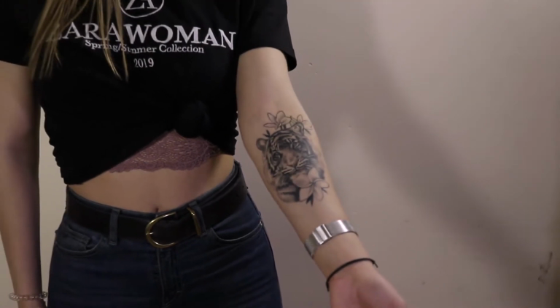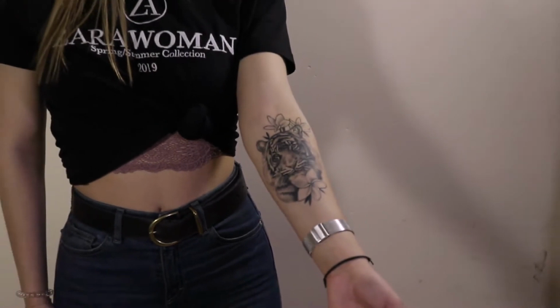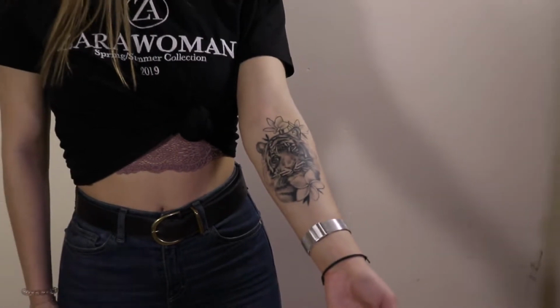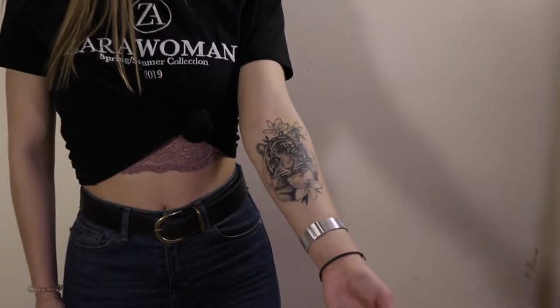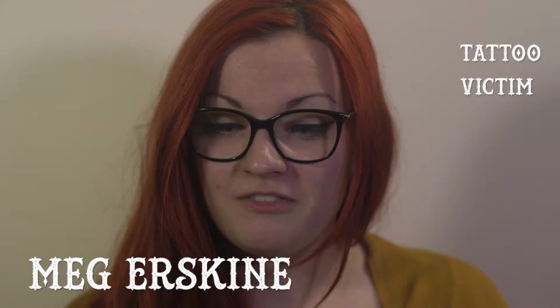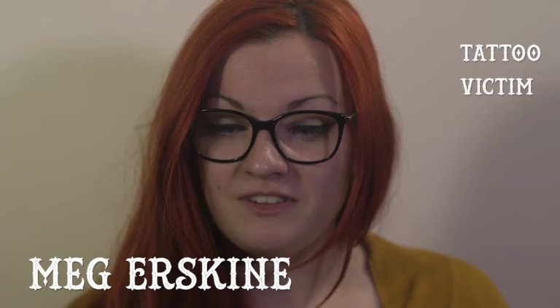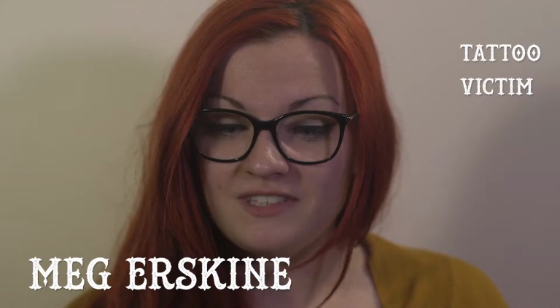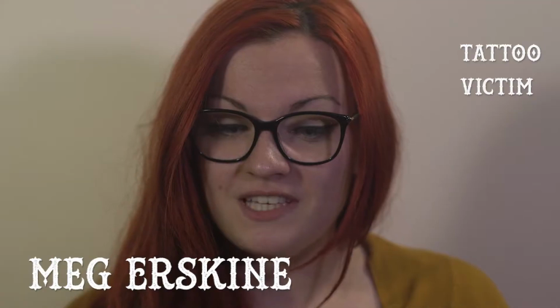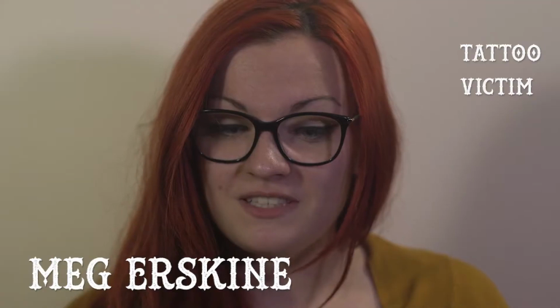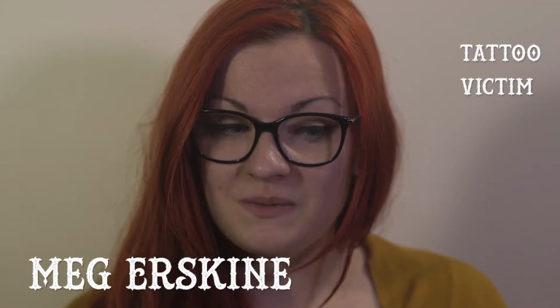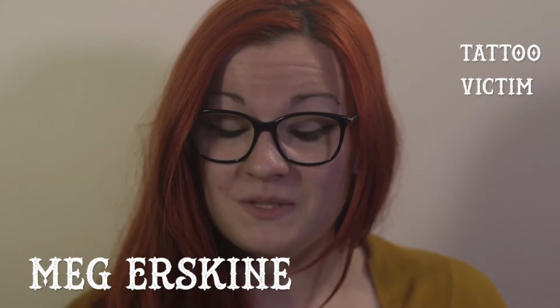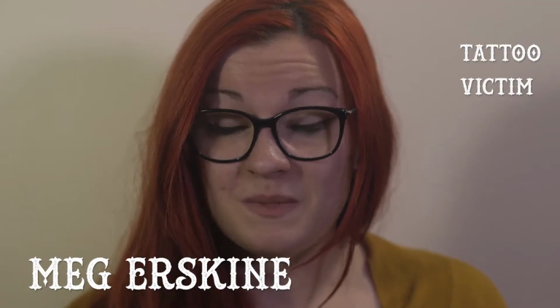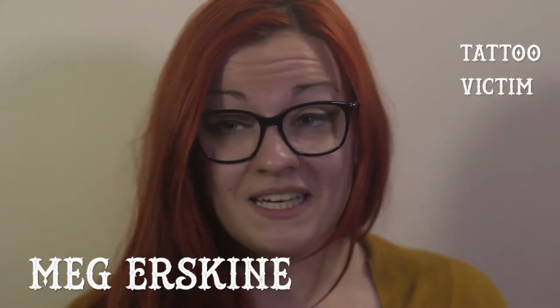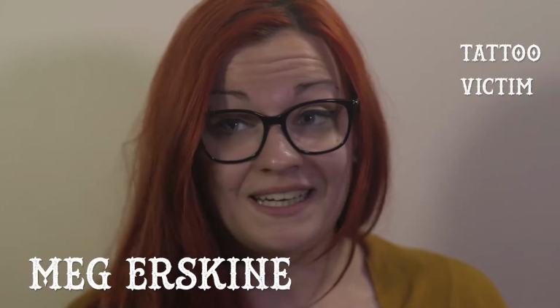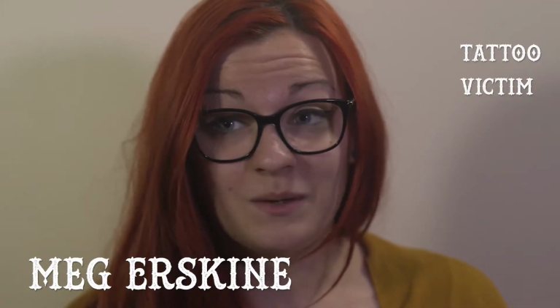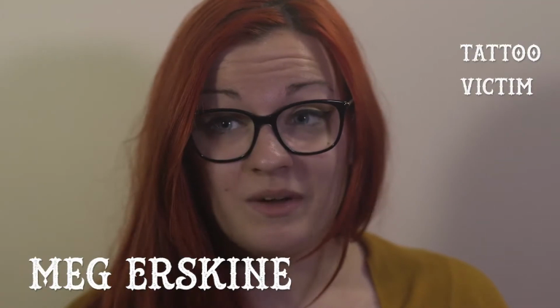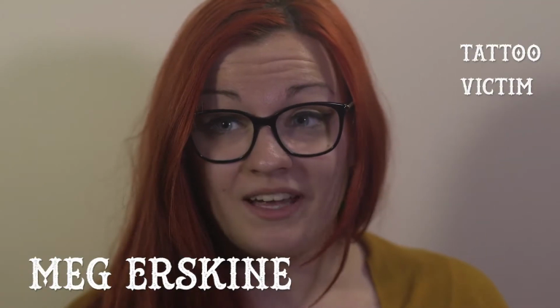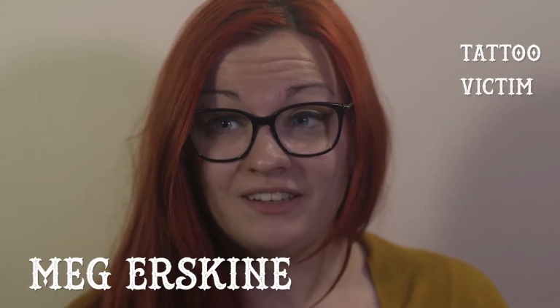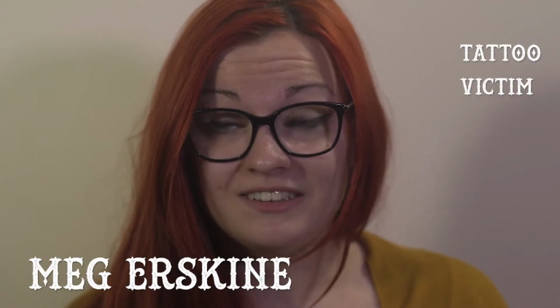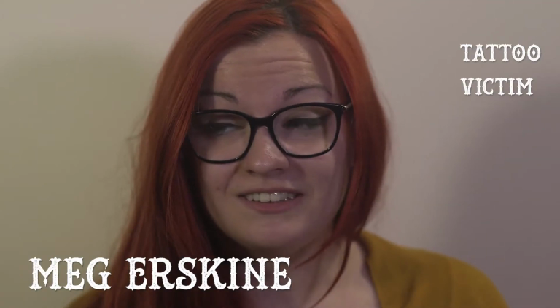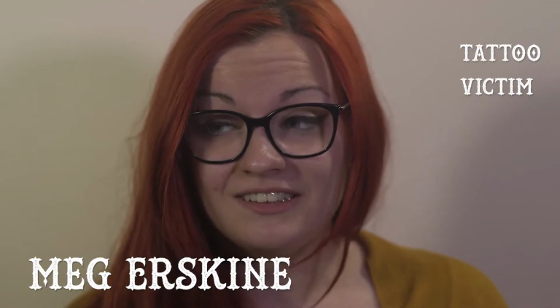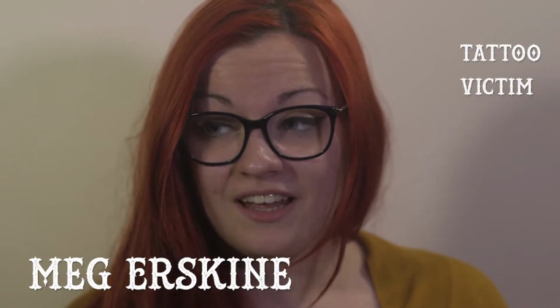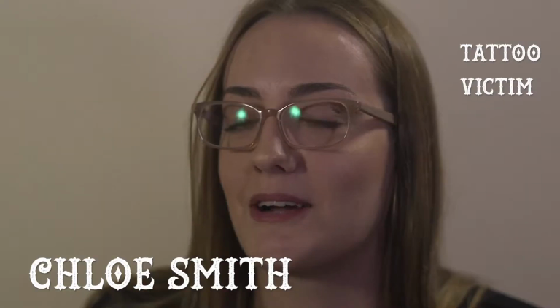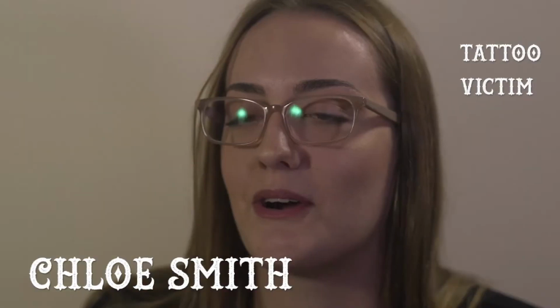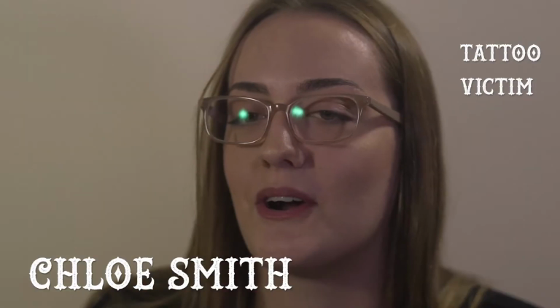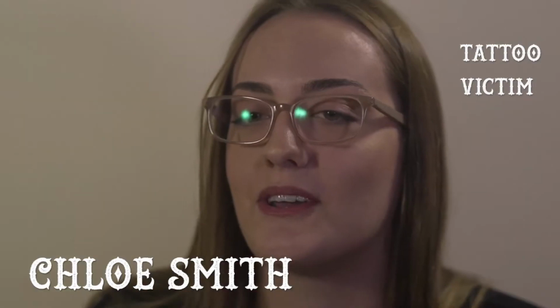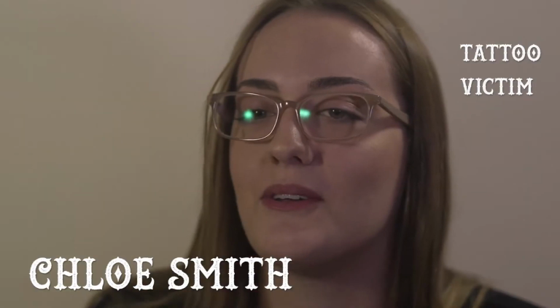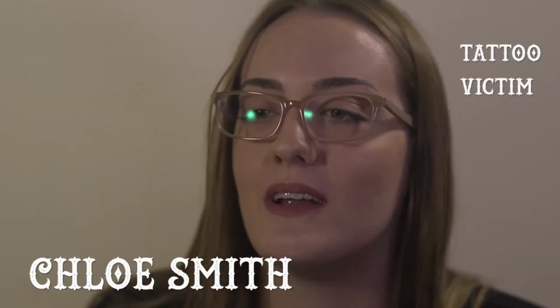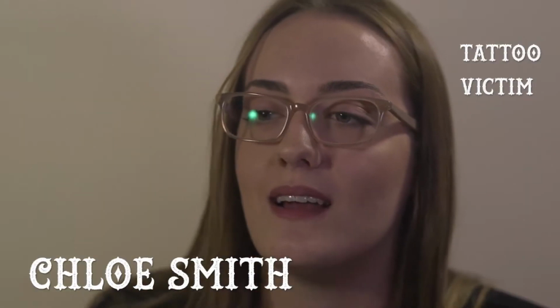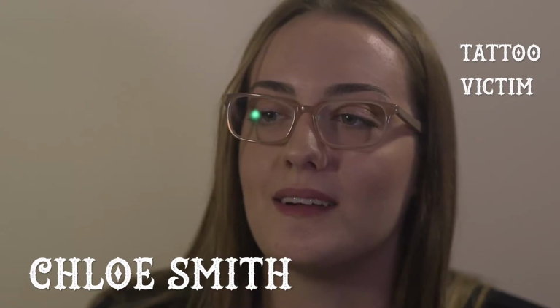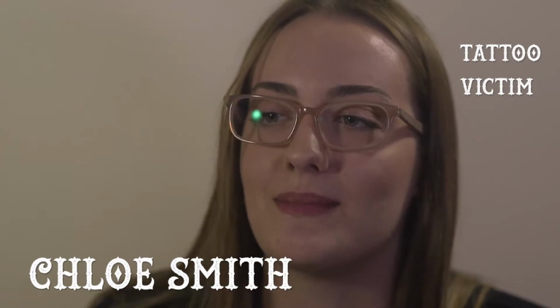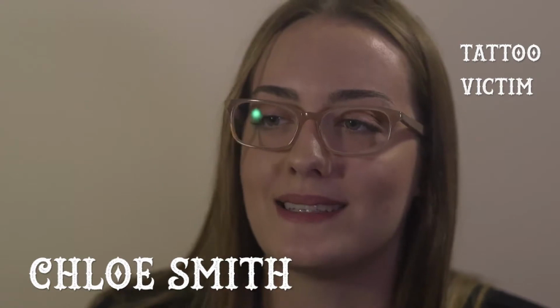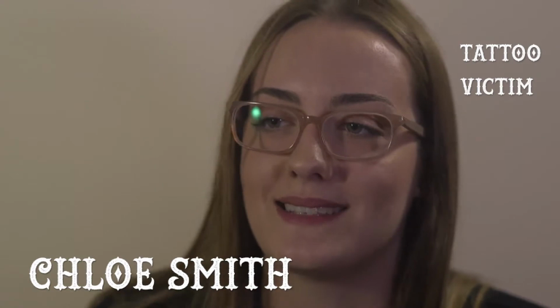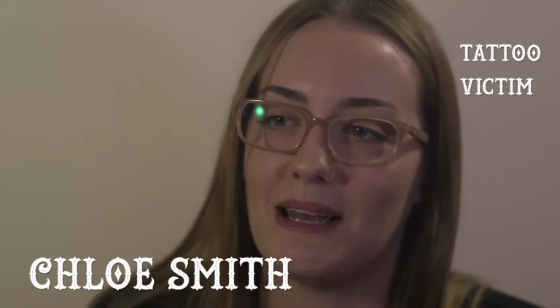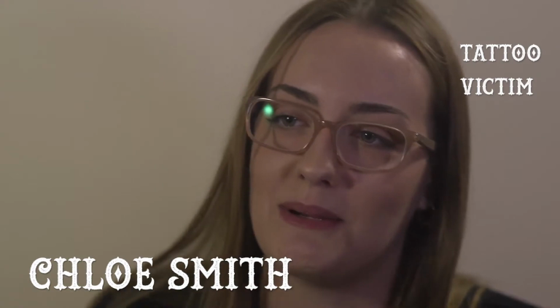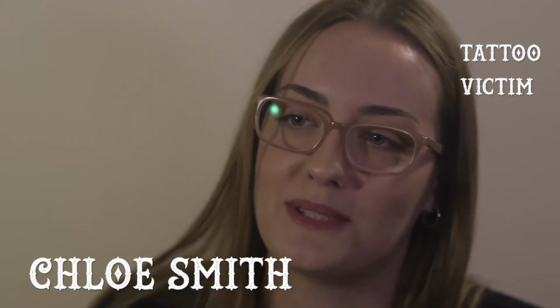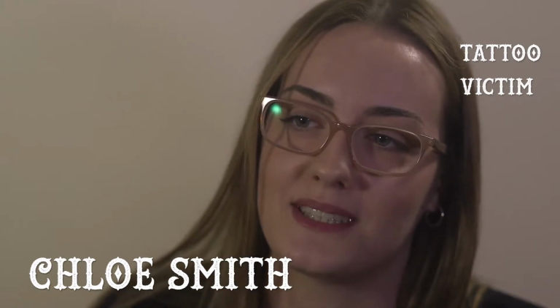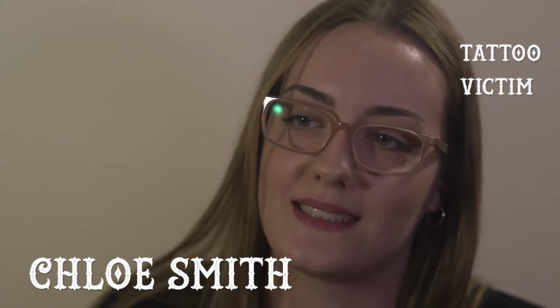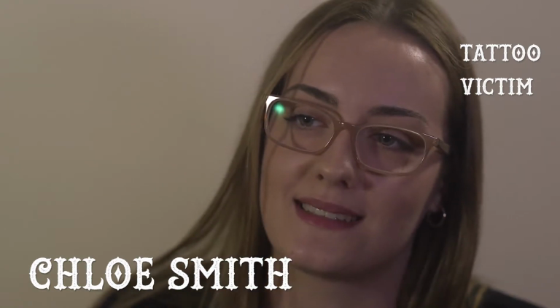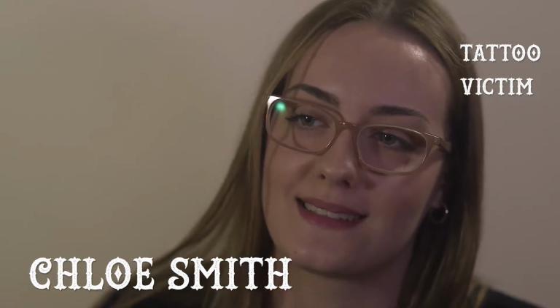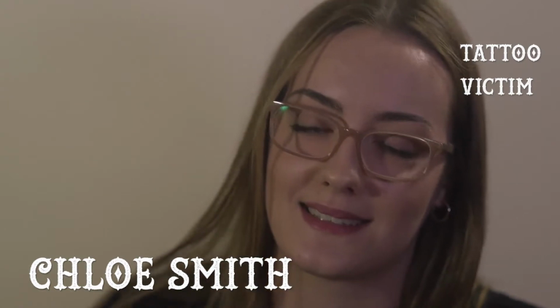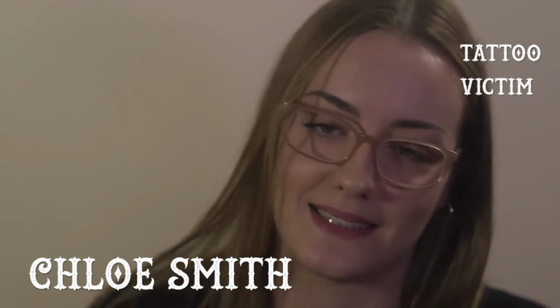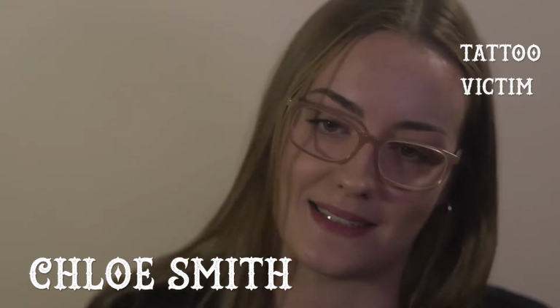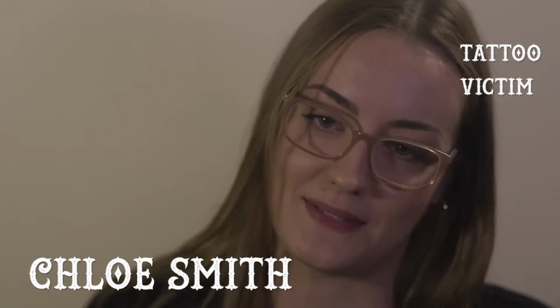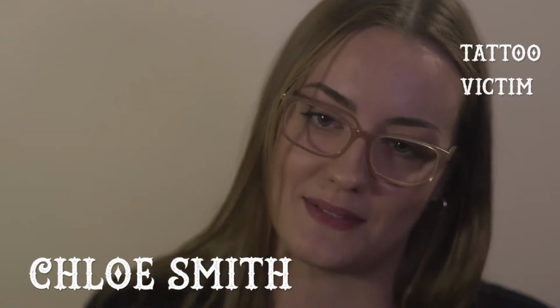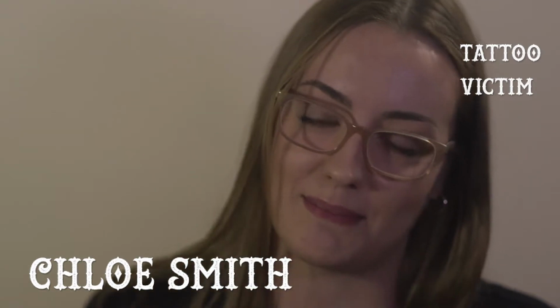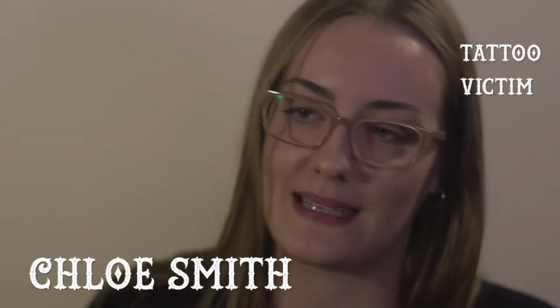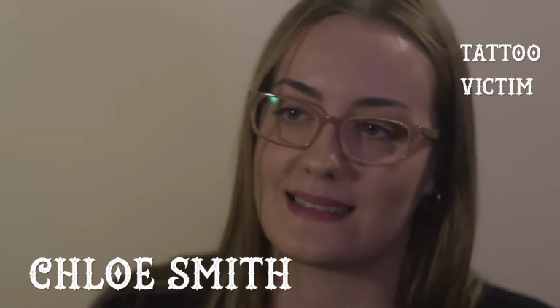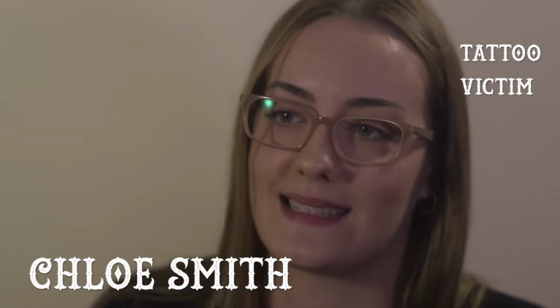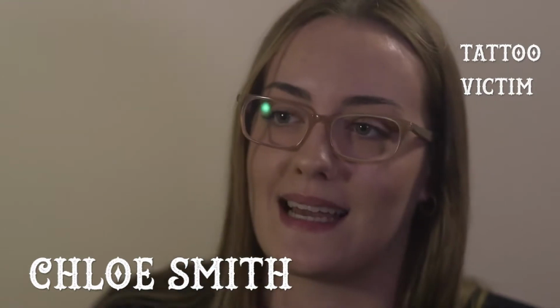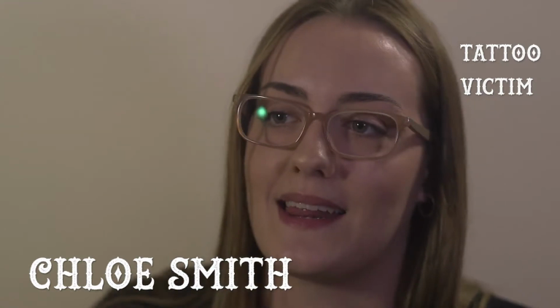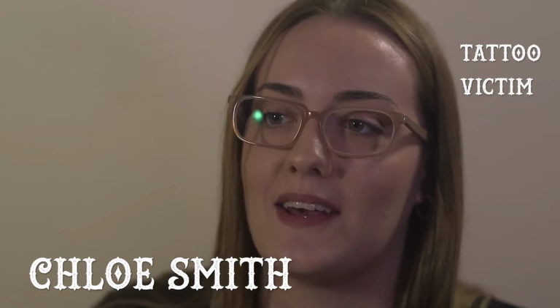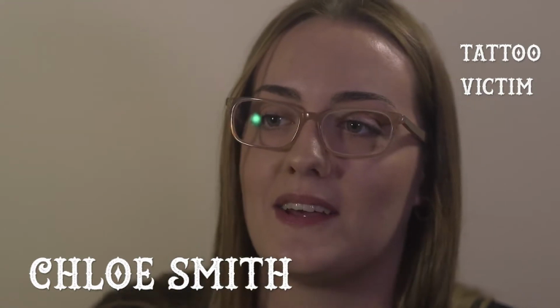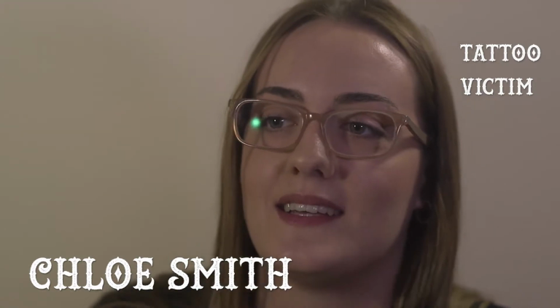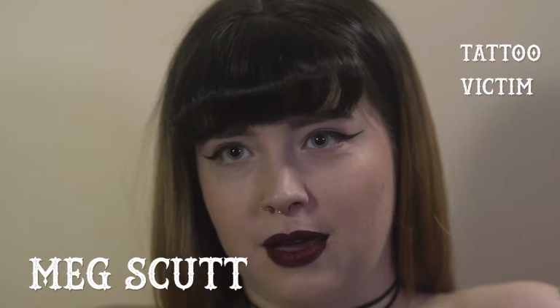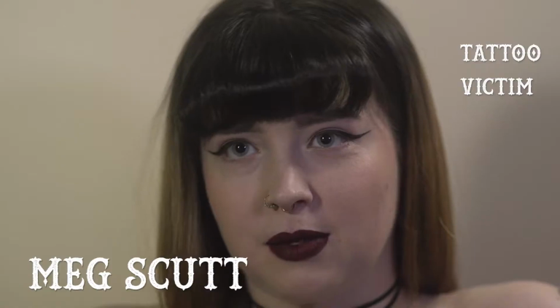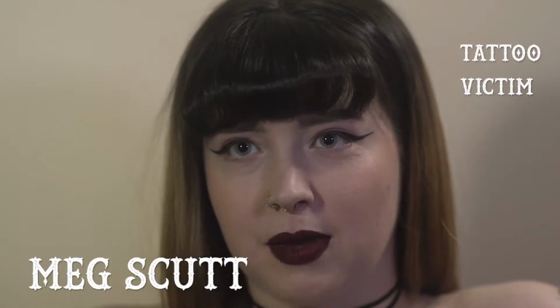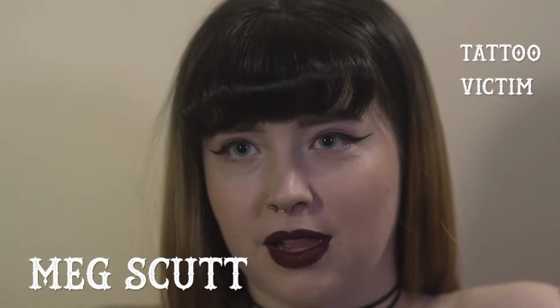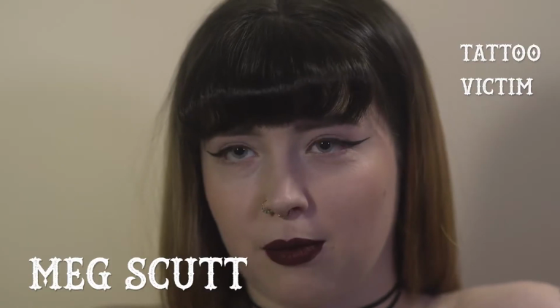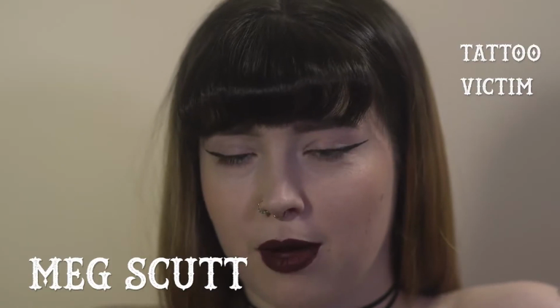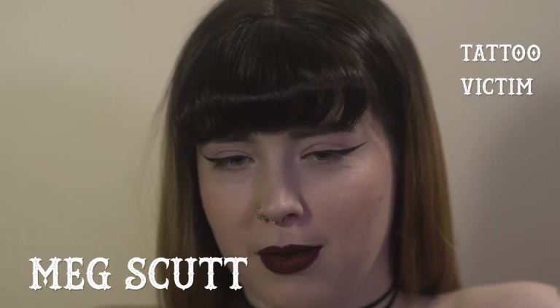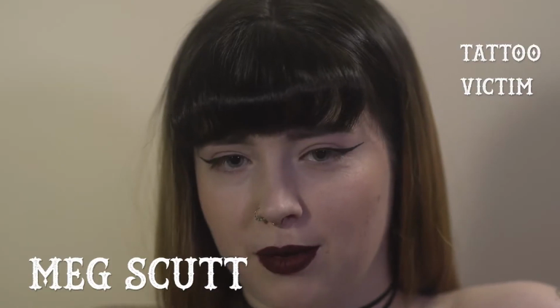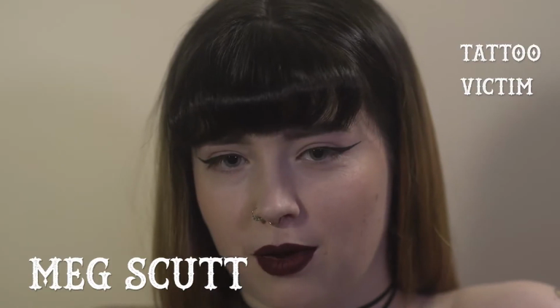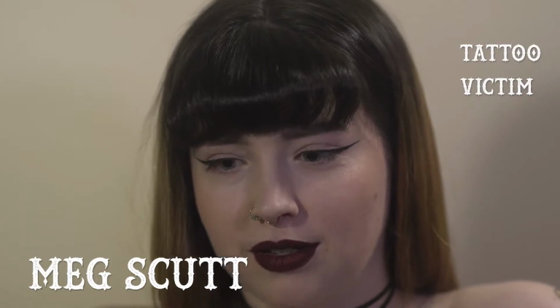My first tattoo was a peony on my ankle. I got a unilome and a lotus kind of mixed together. It was my Little Mermaid one.